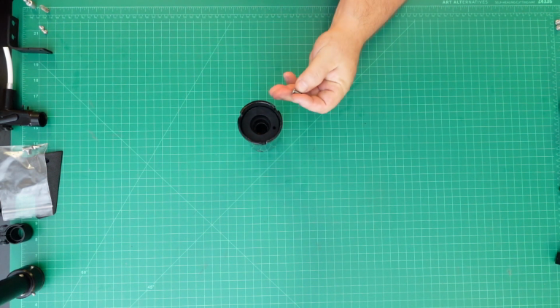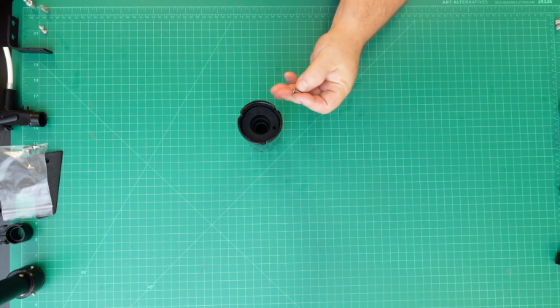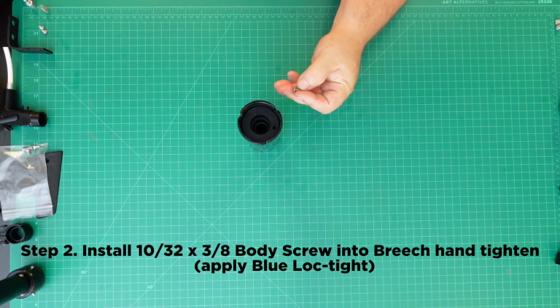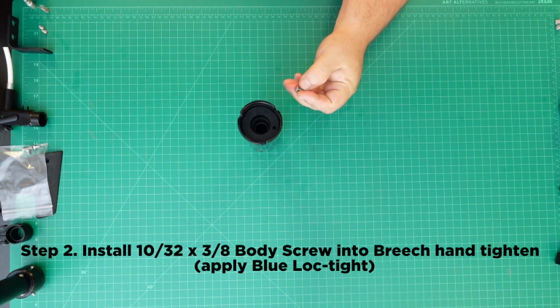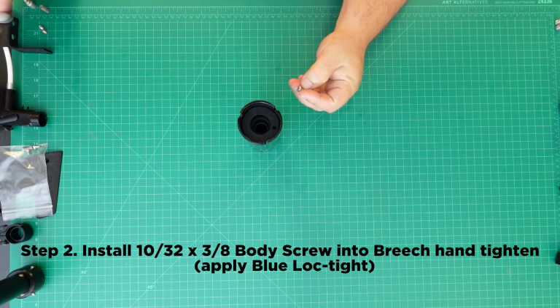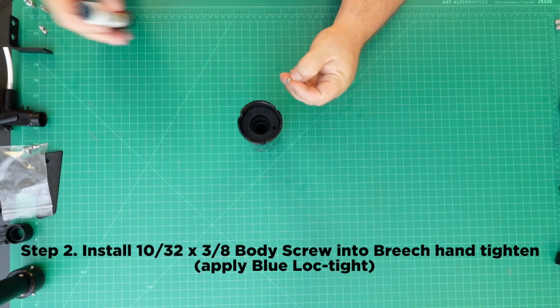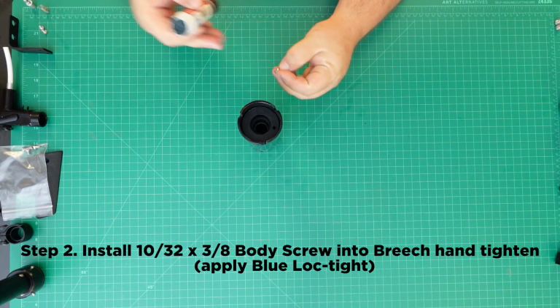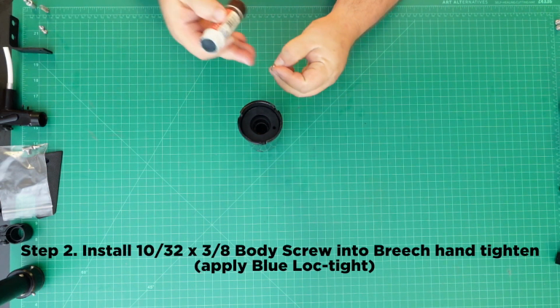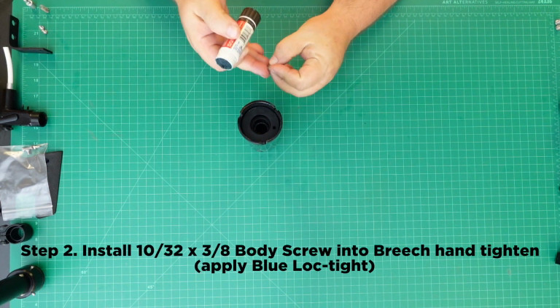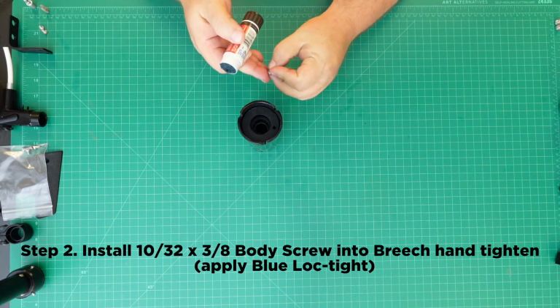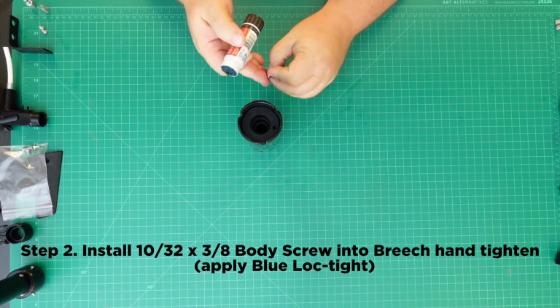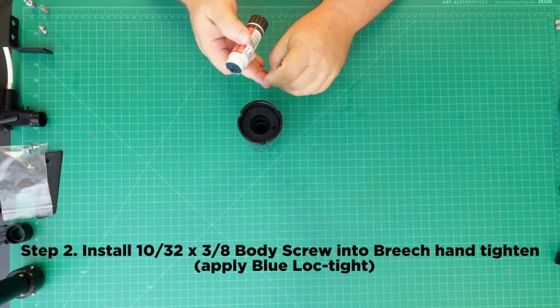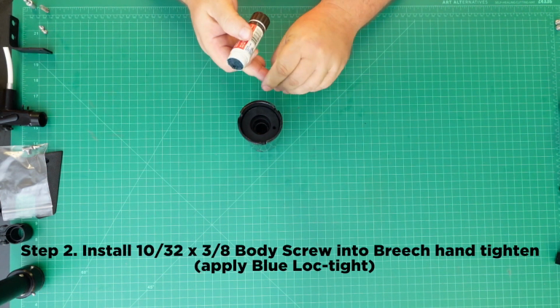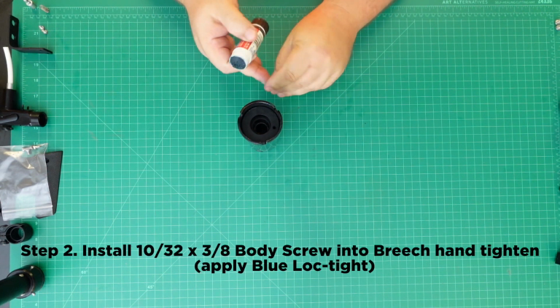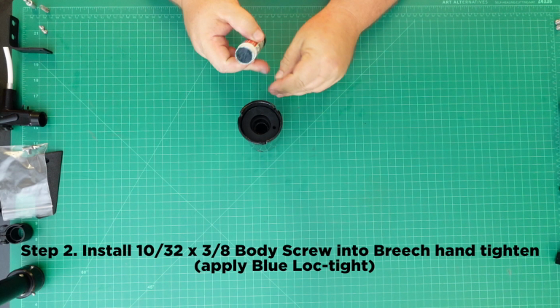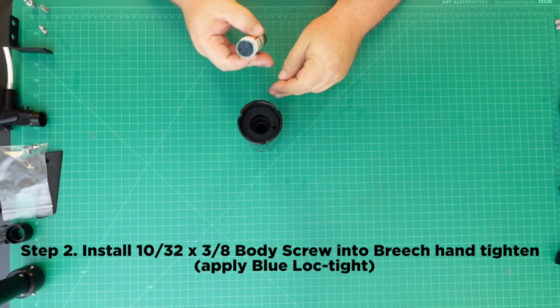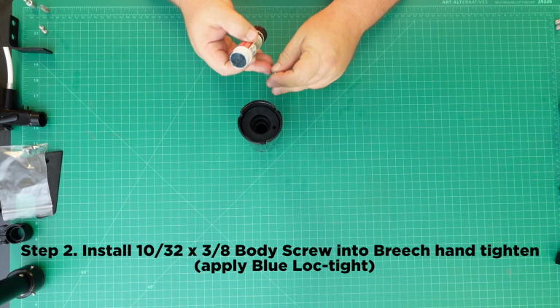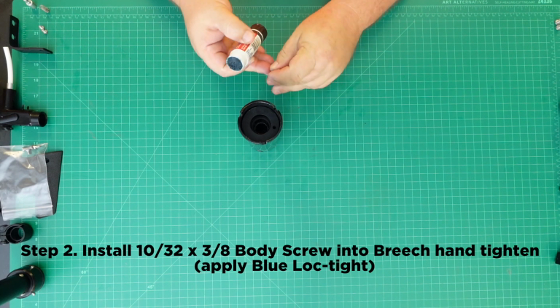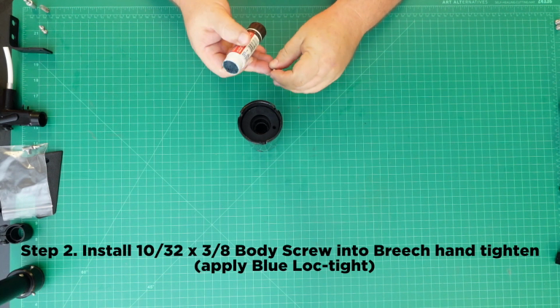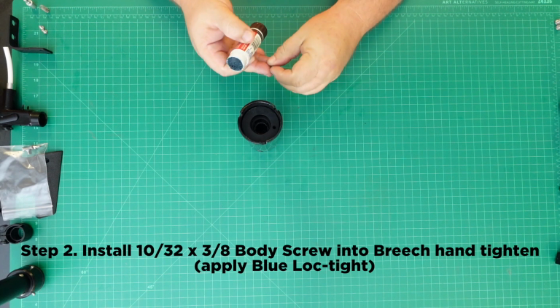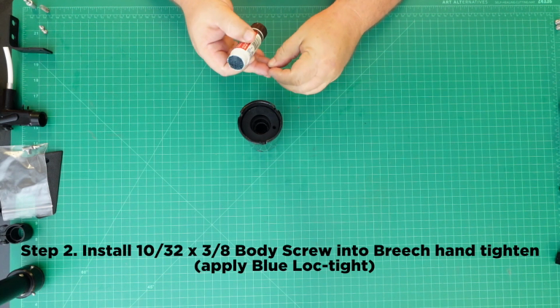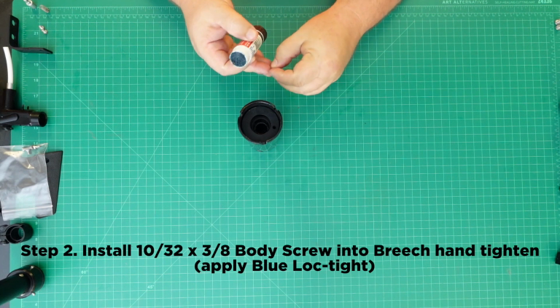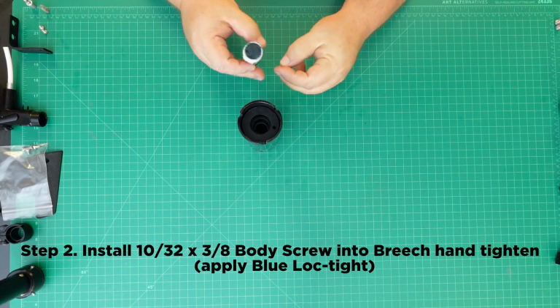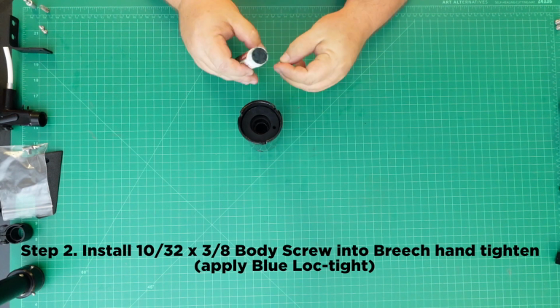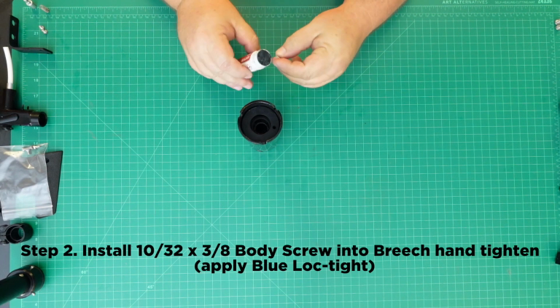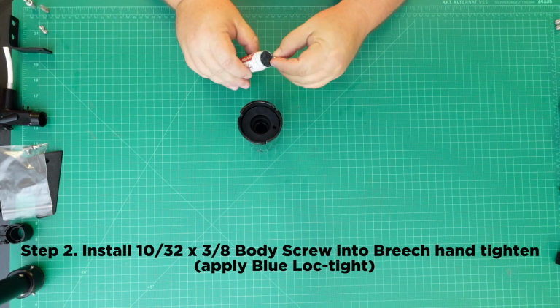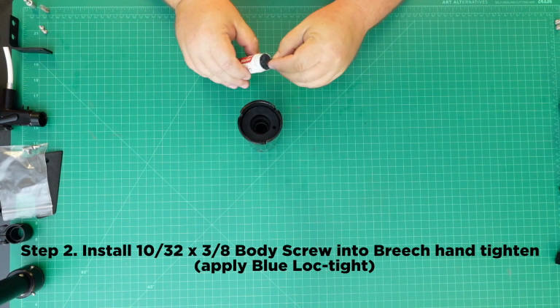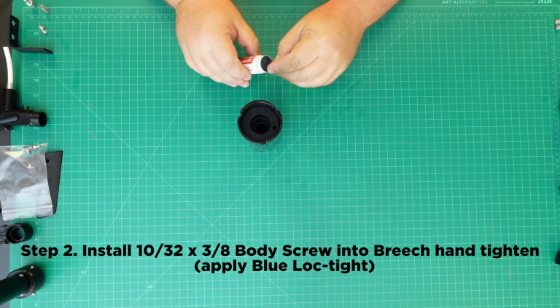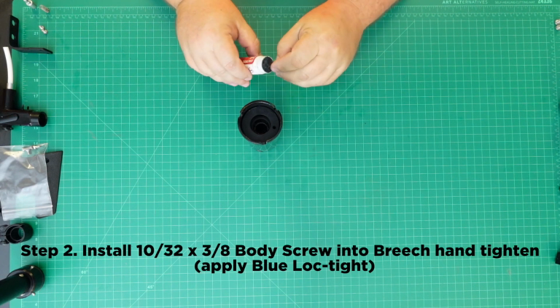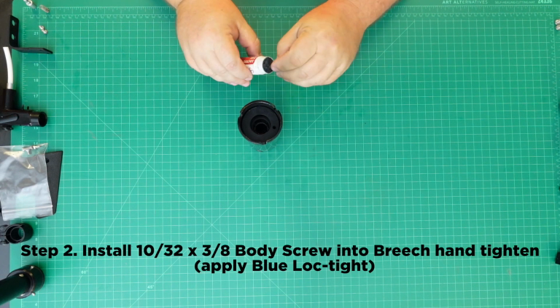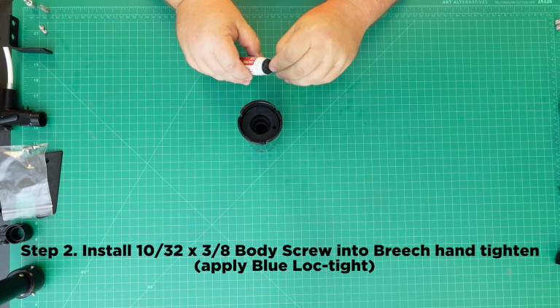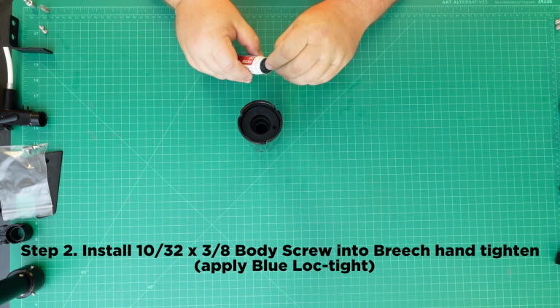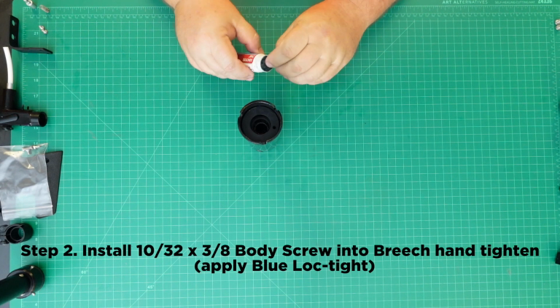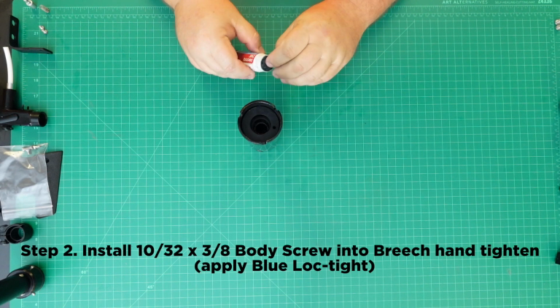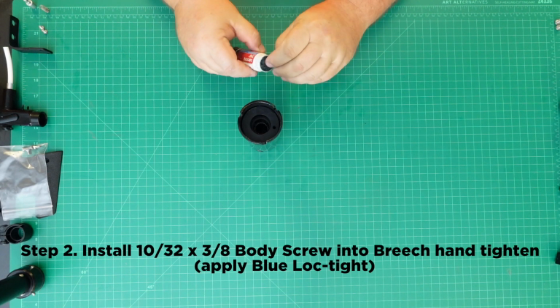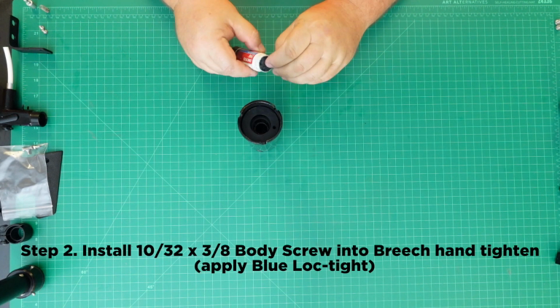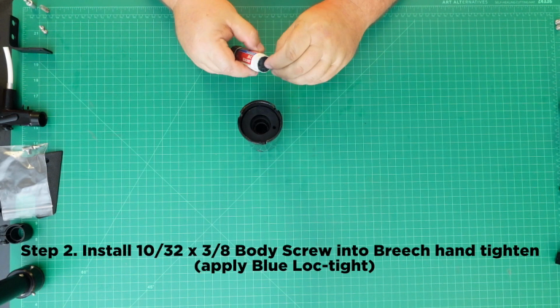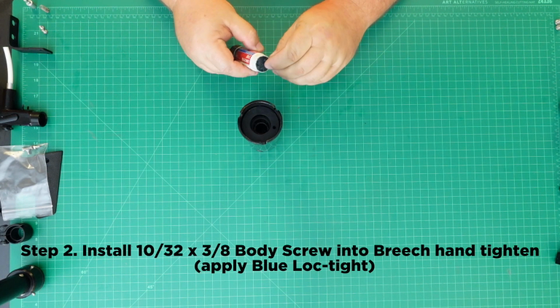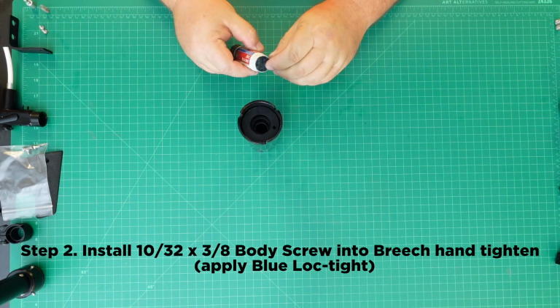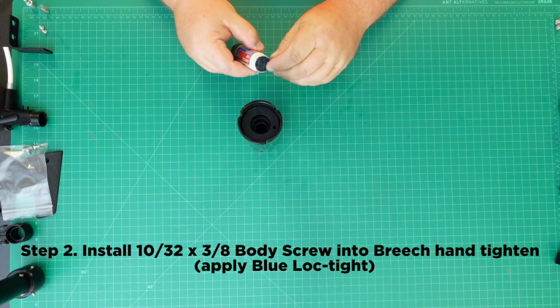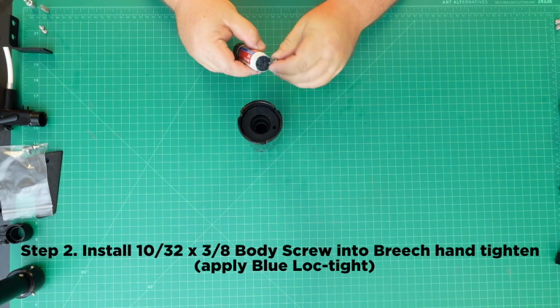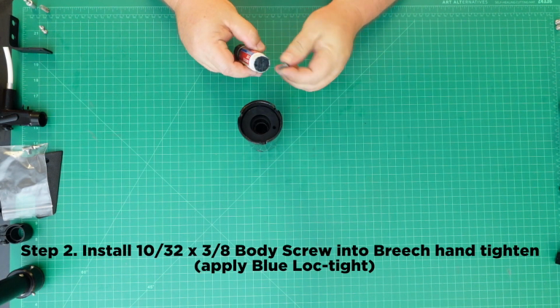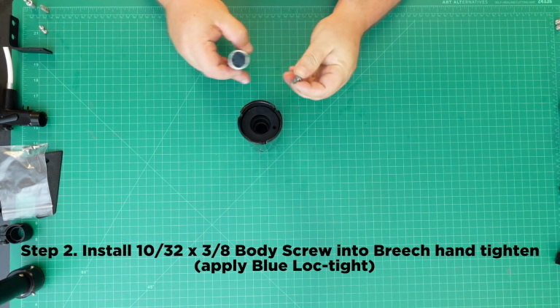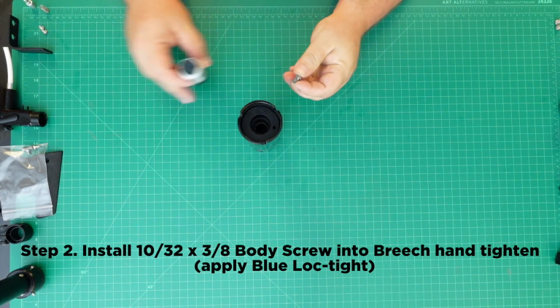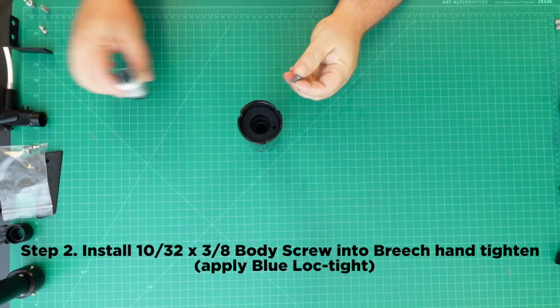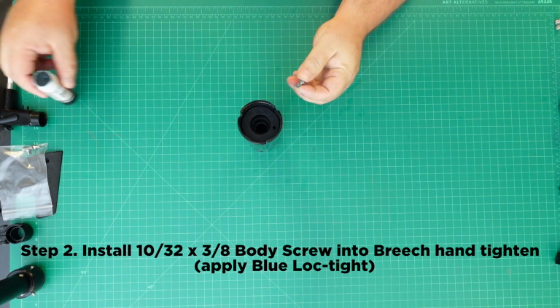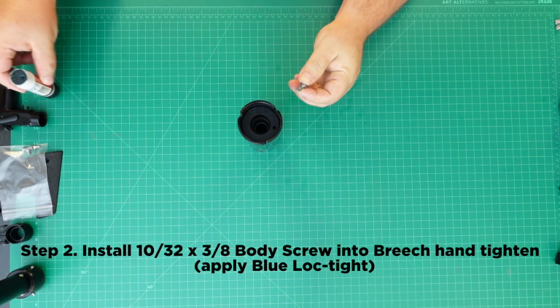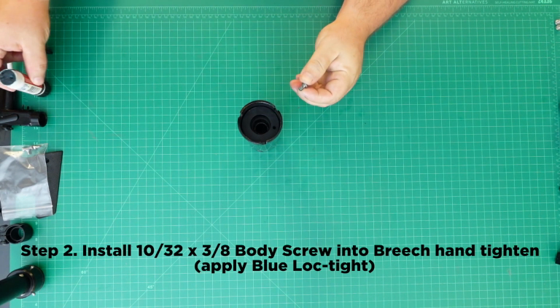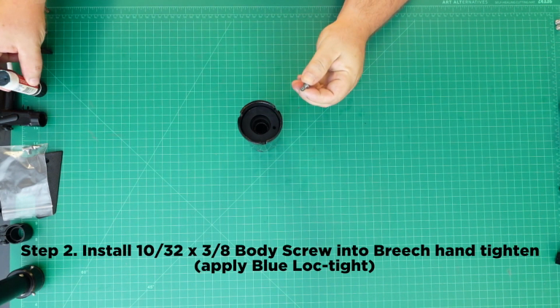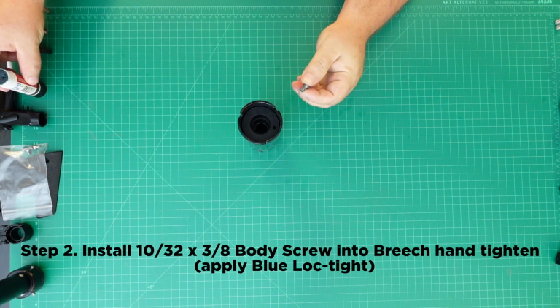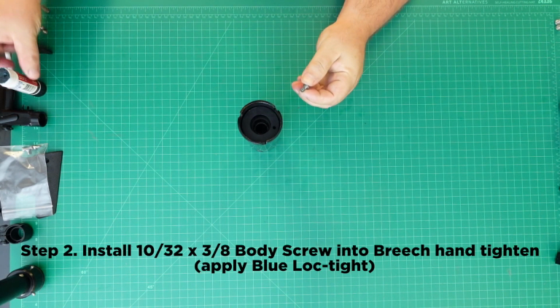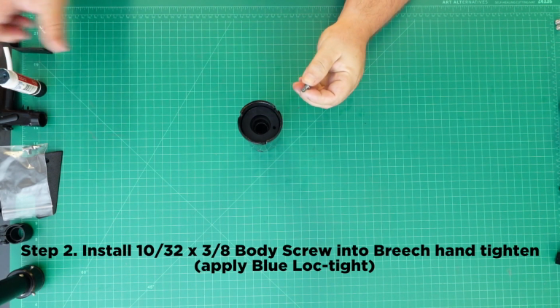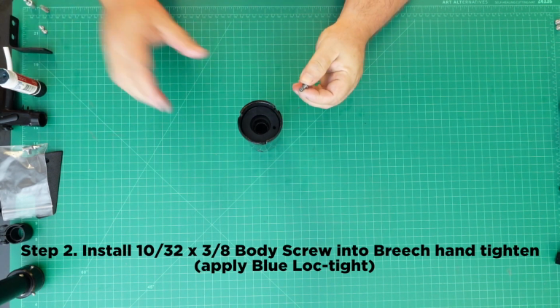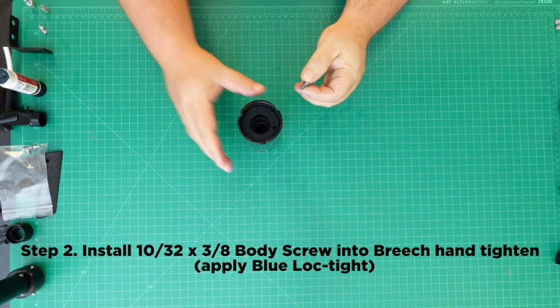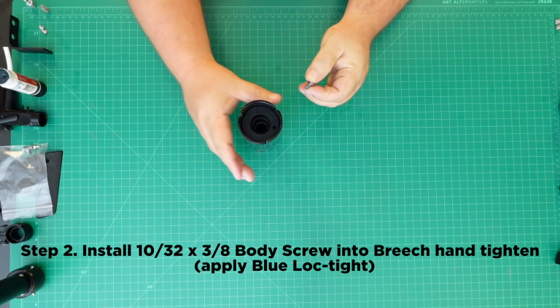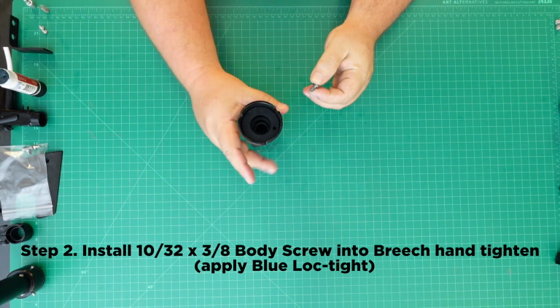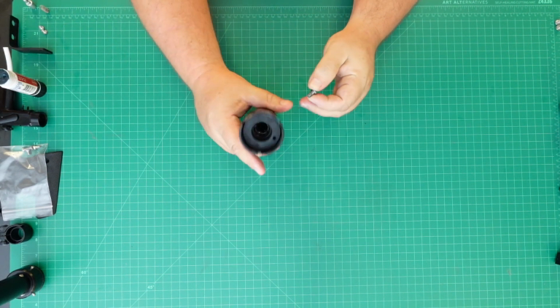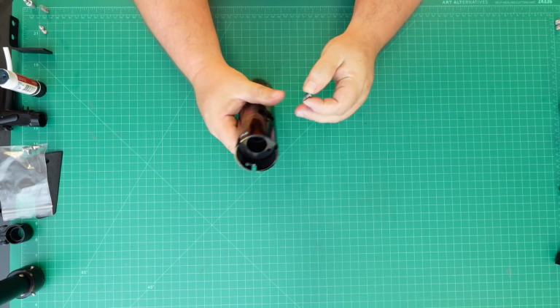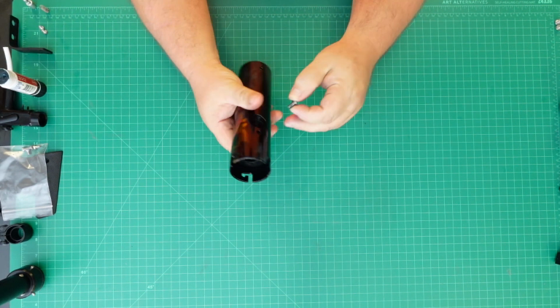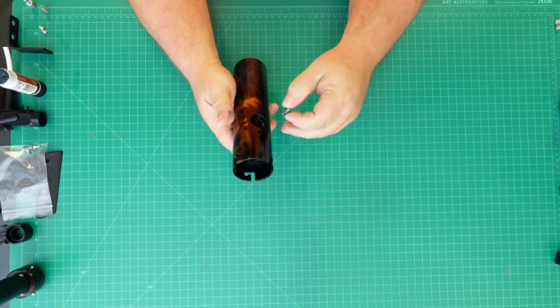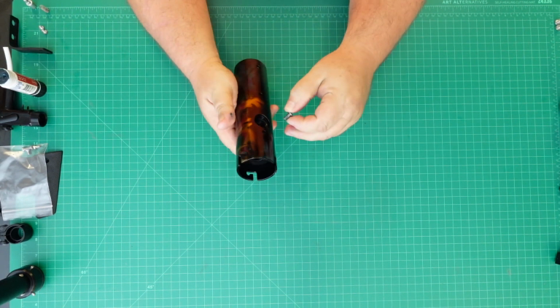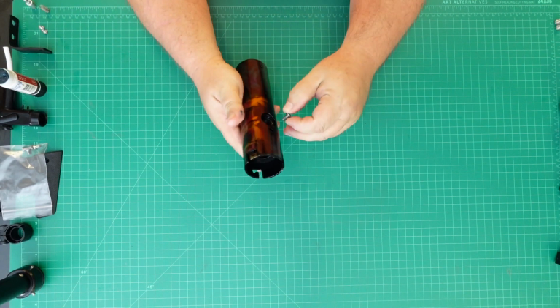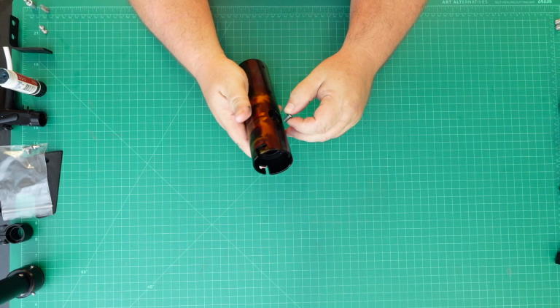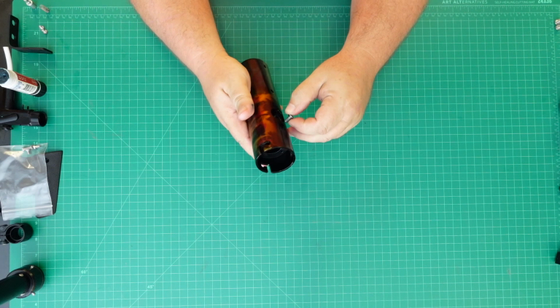Step 2: Install the 10-32 x 3/8 body screw into the breech and hand tighten. Be sure to apply Blue Loctite.